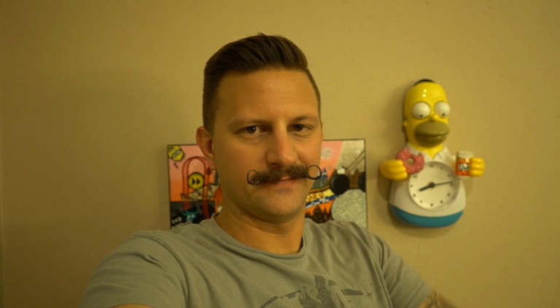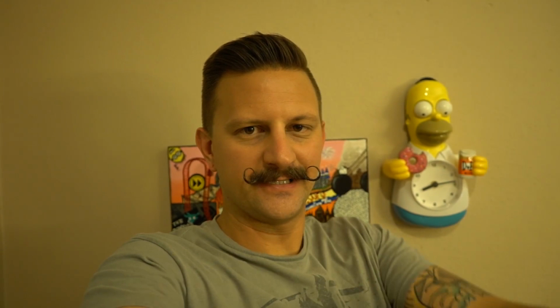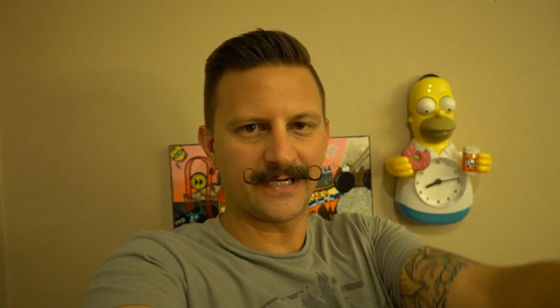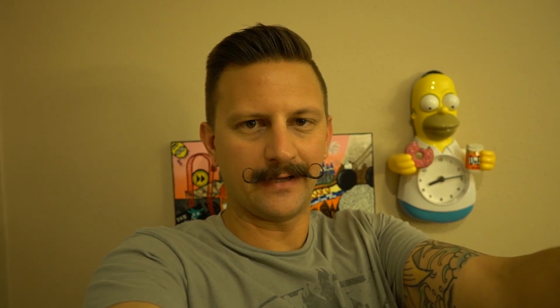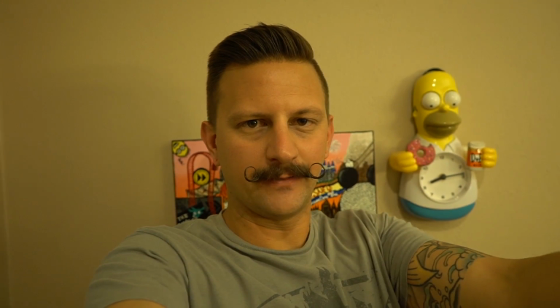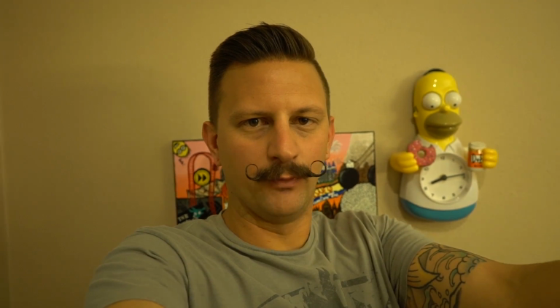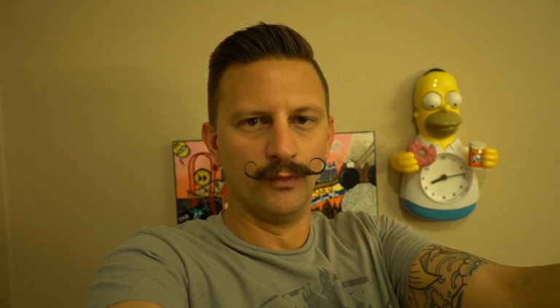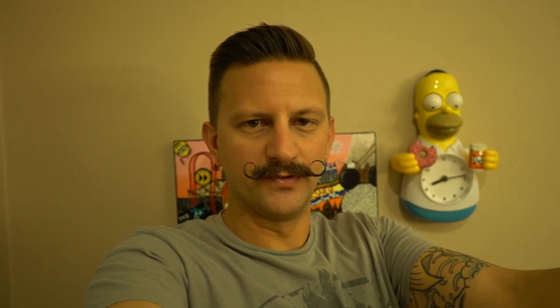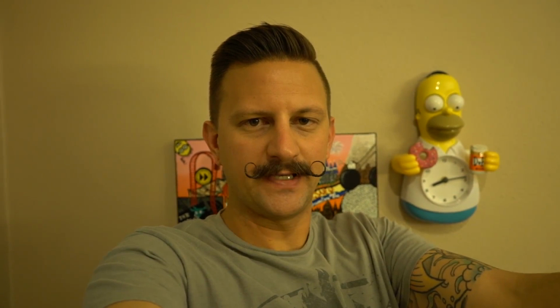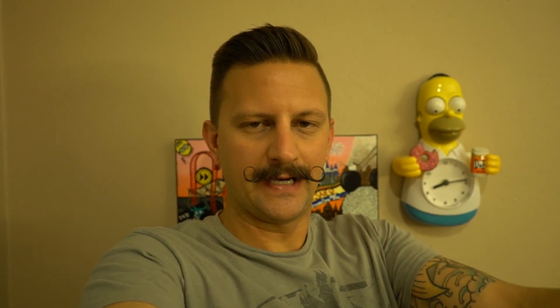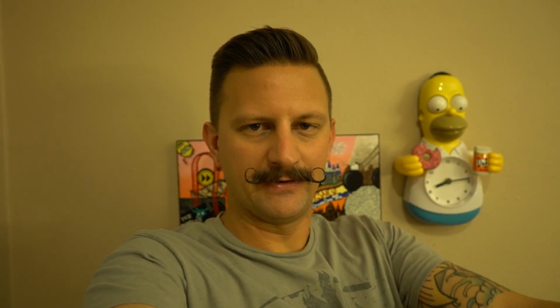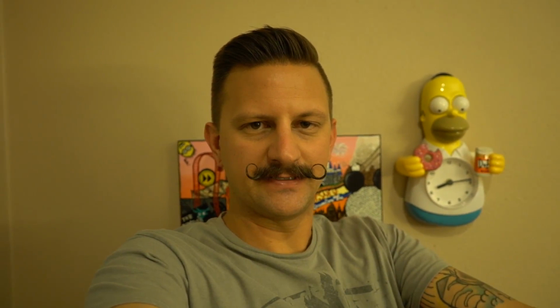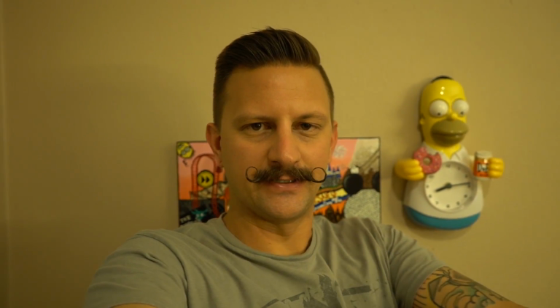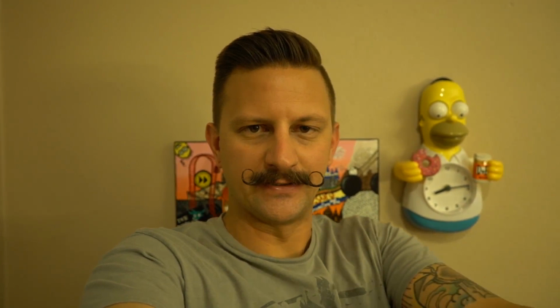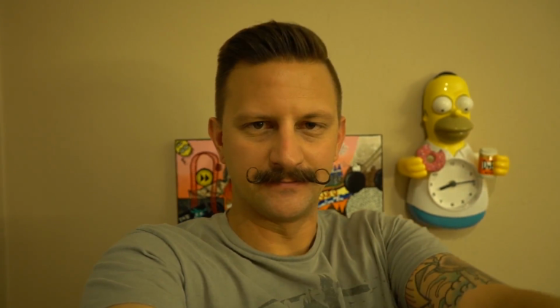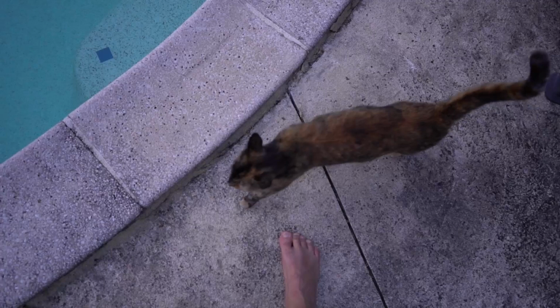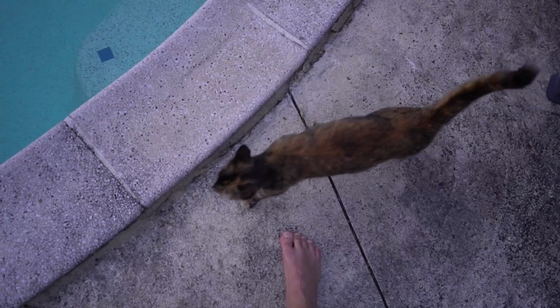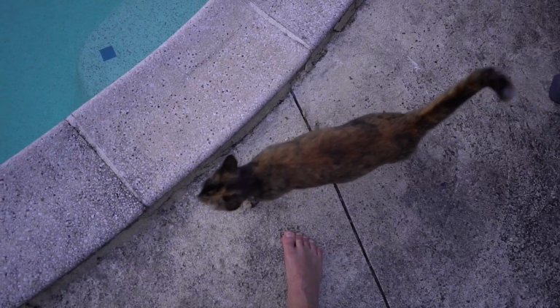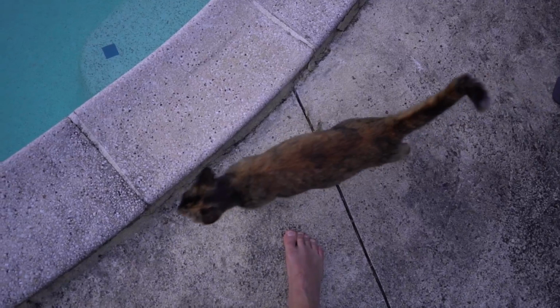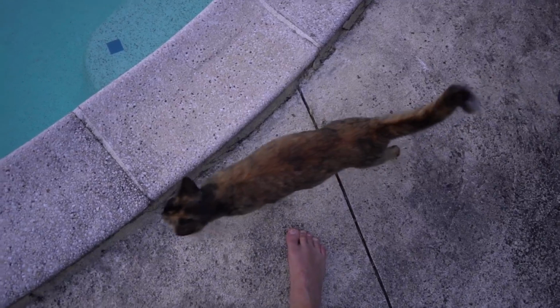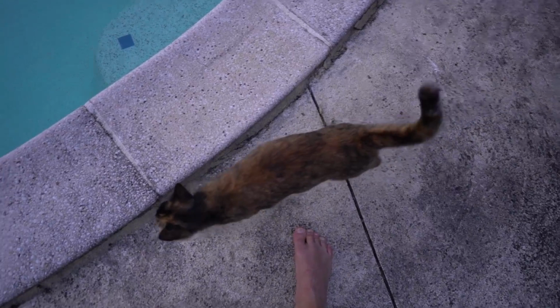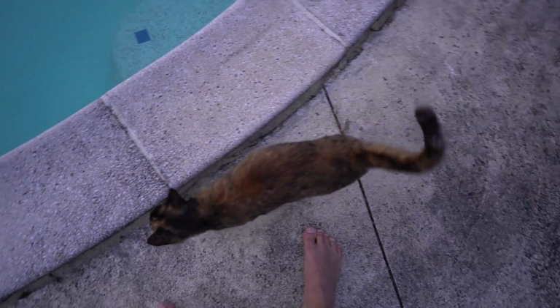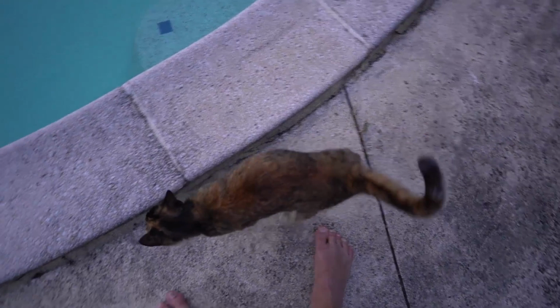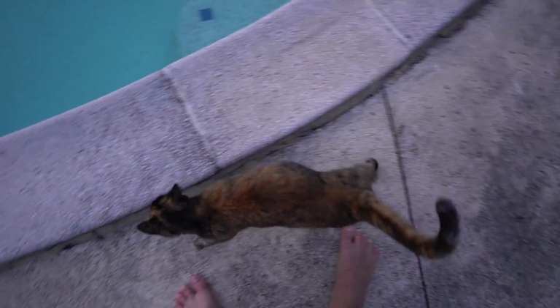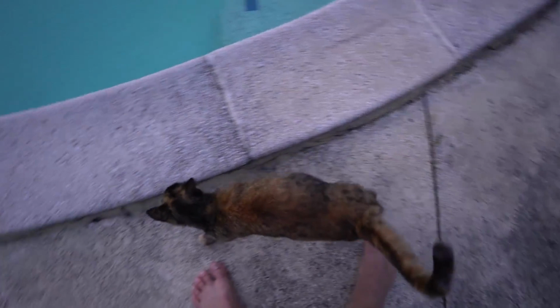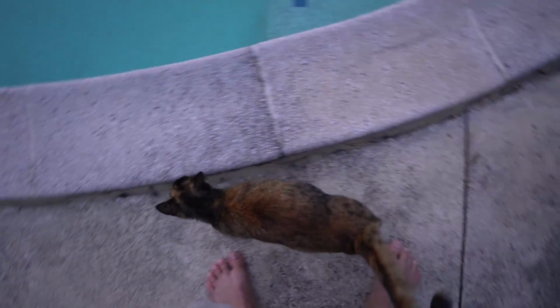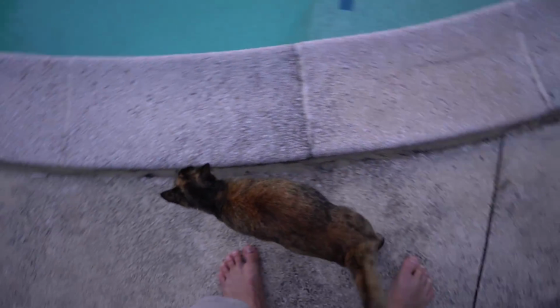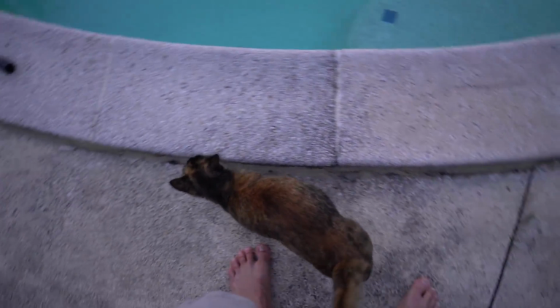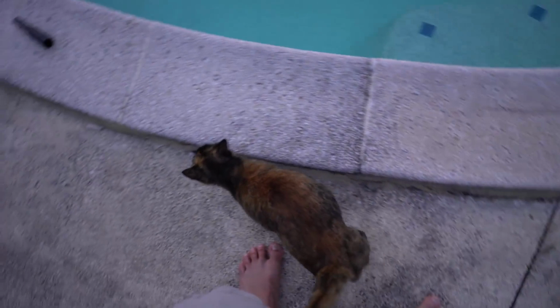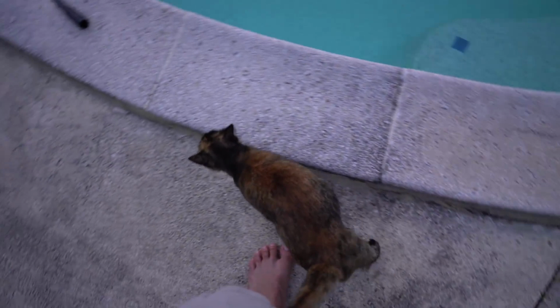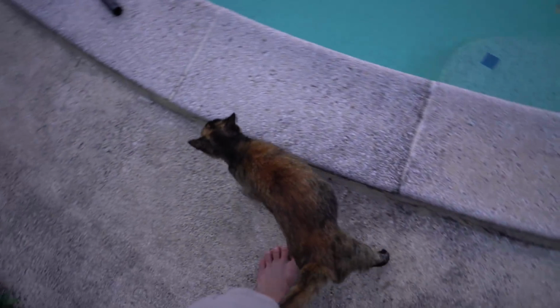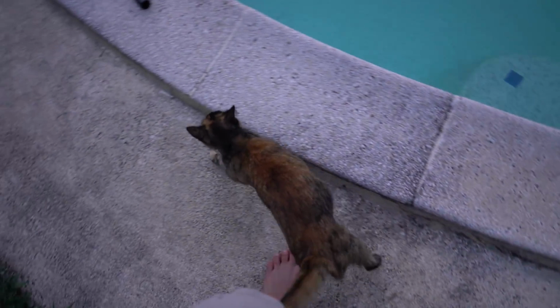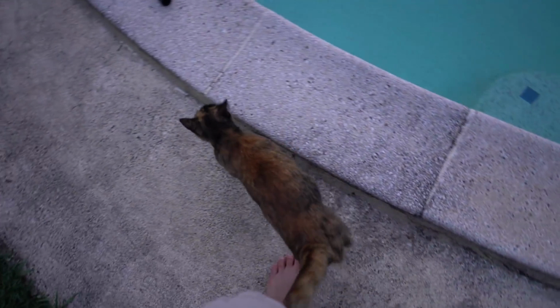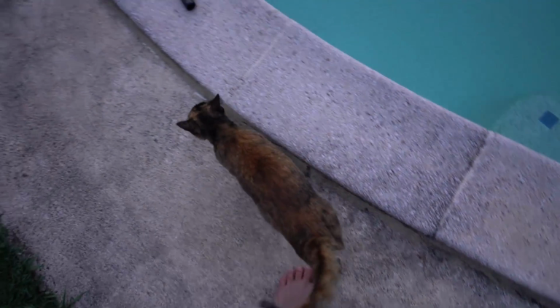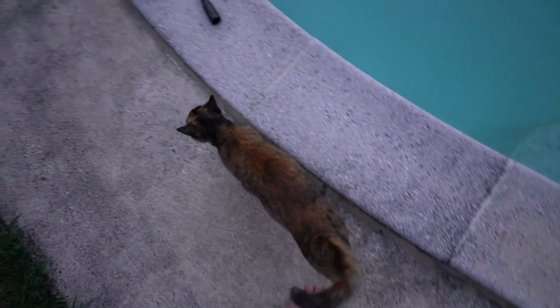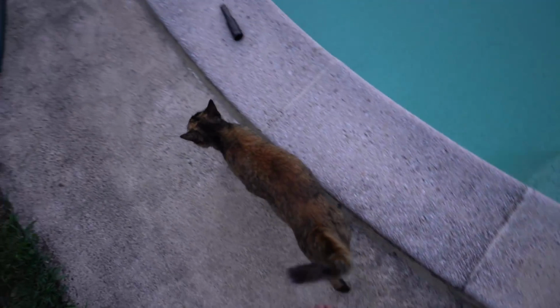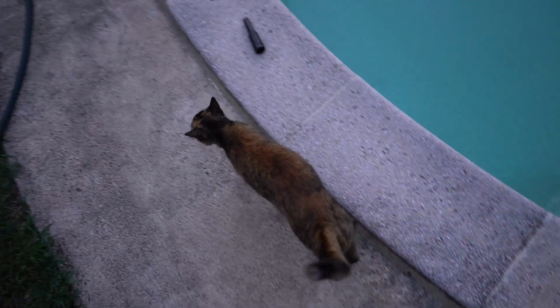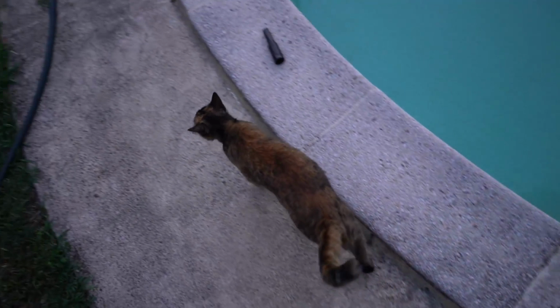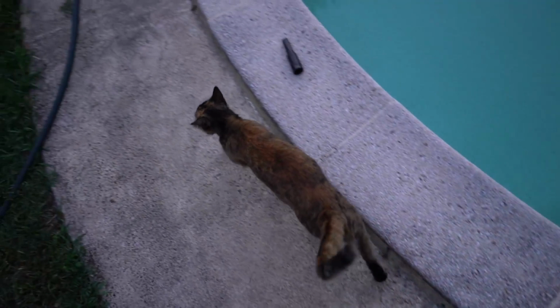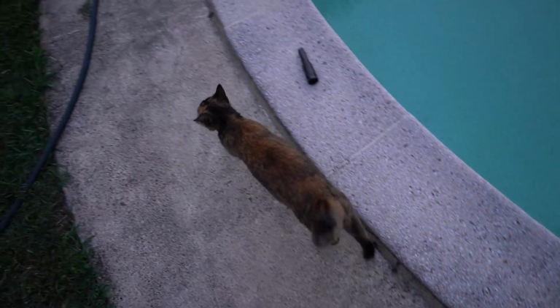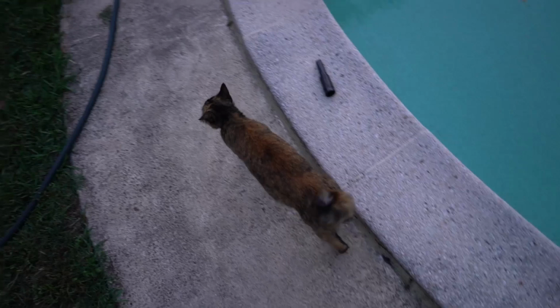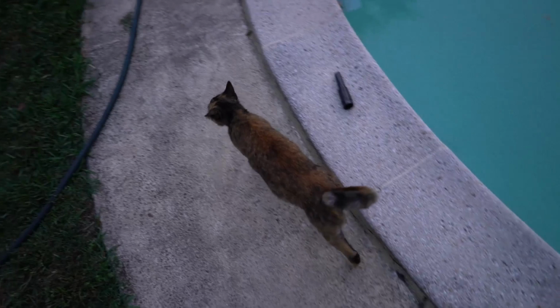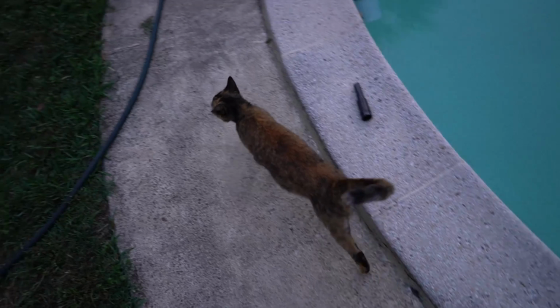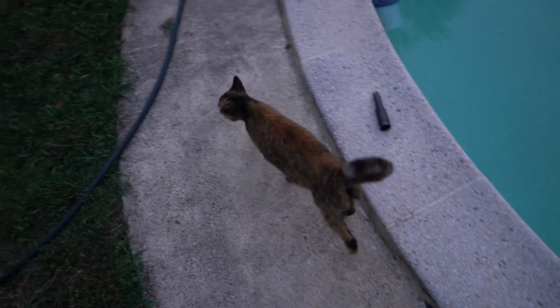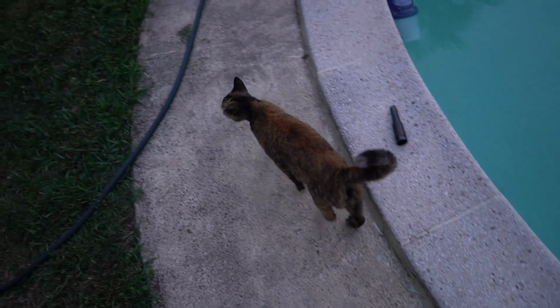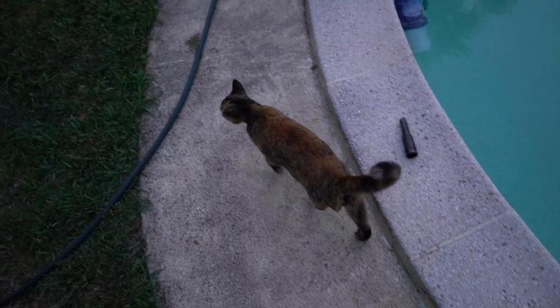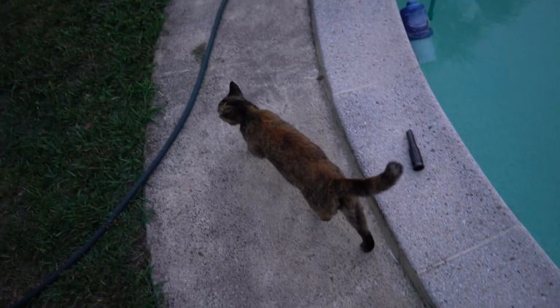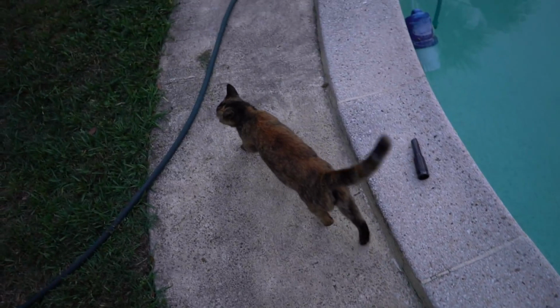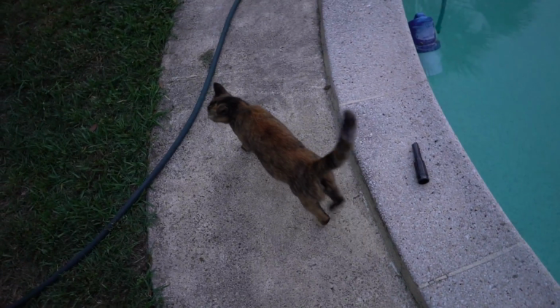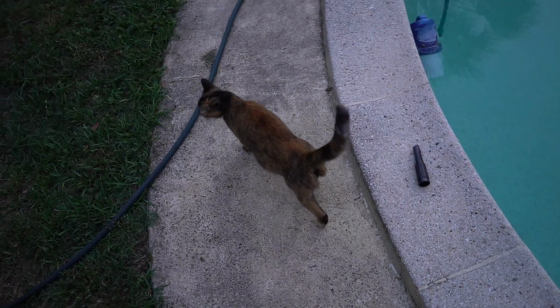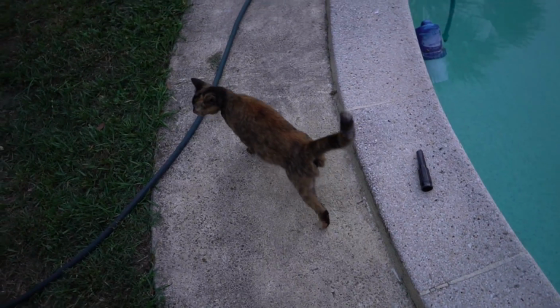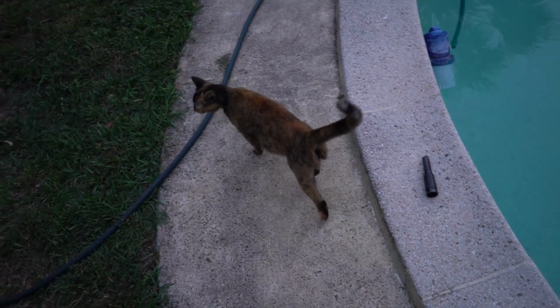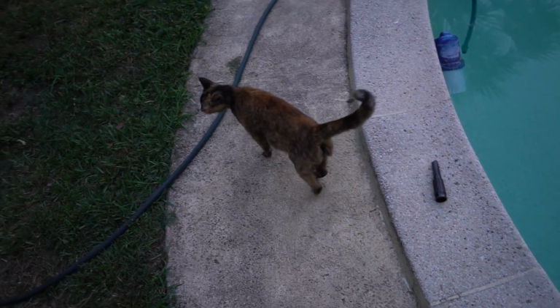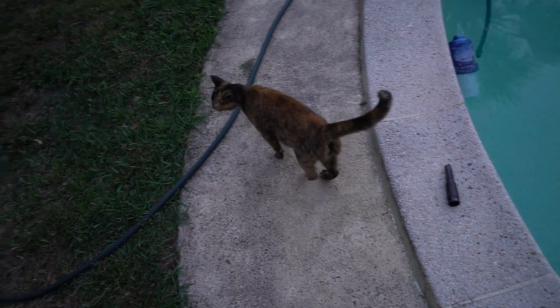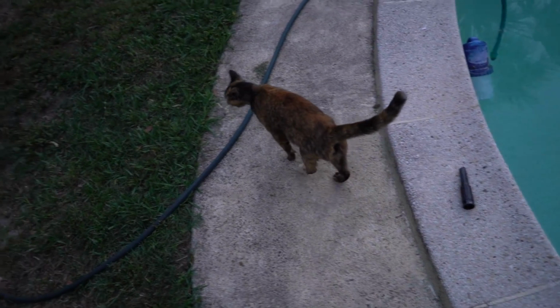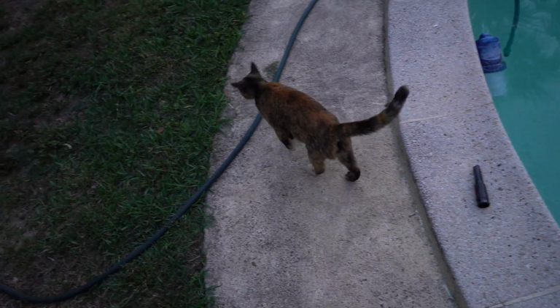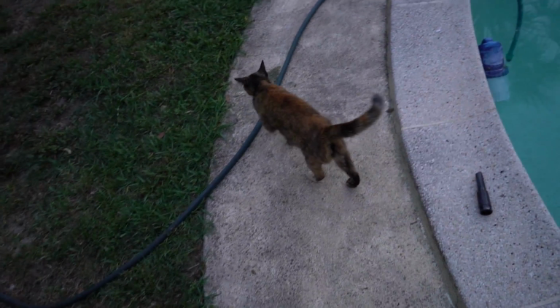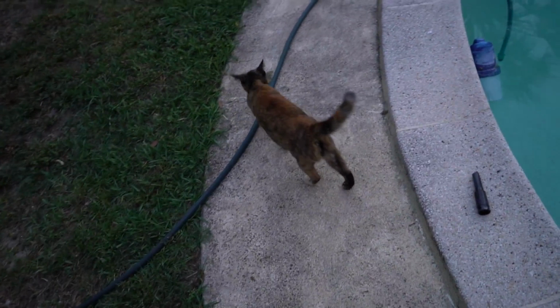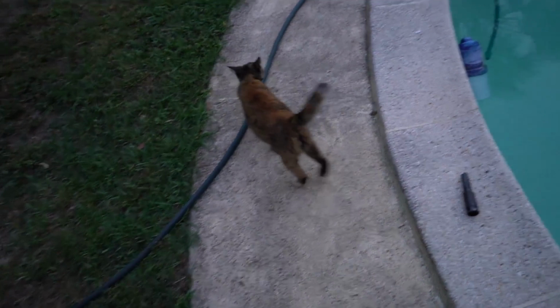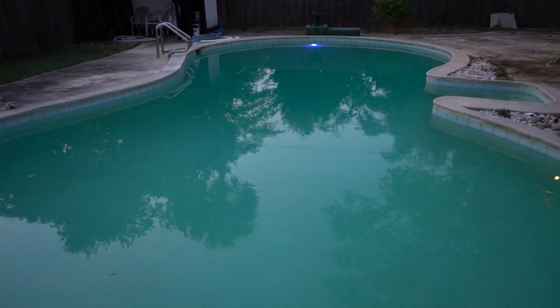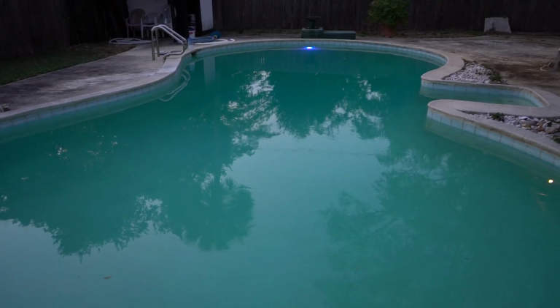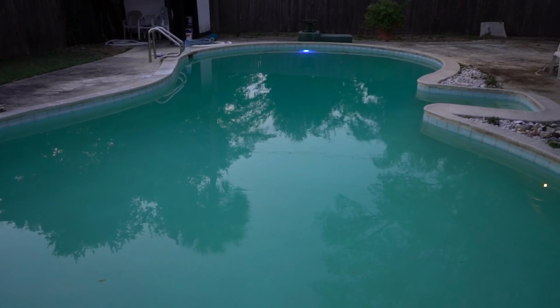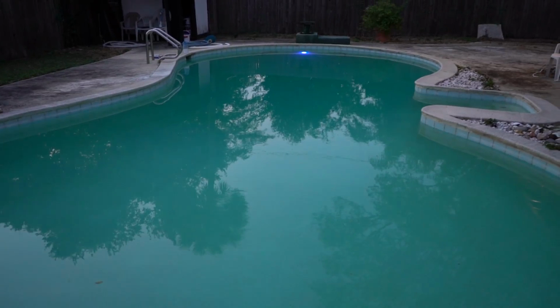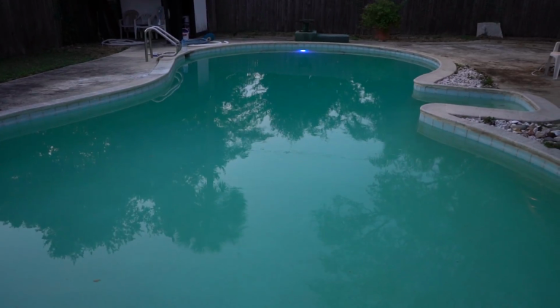Let's check out the pool and see how it's doing. I came outside to show them the pool and there's Abby. Look at that — the pool is doing a little bit better. You can still see the bottom and everything.